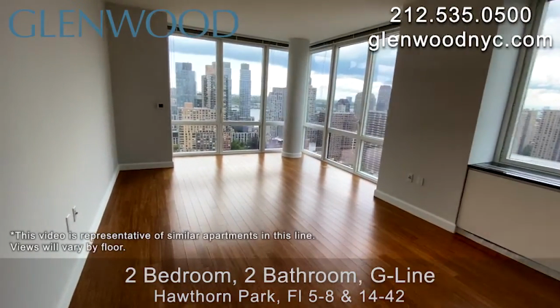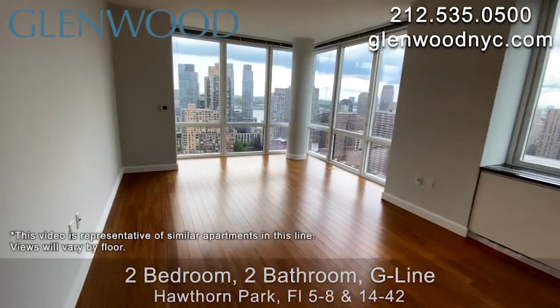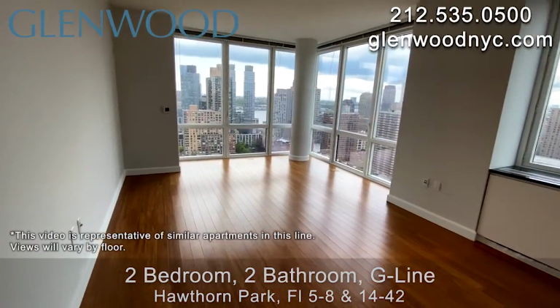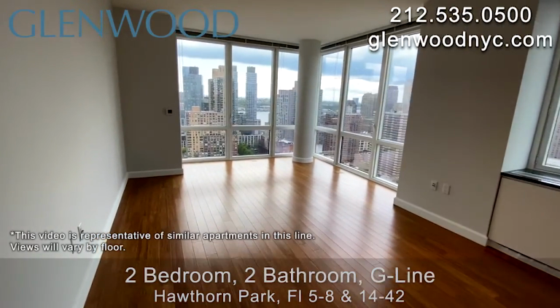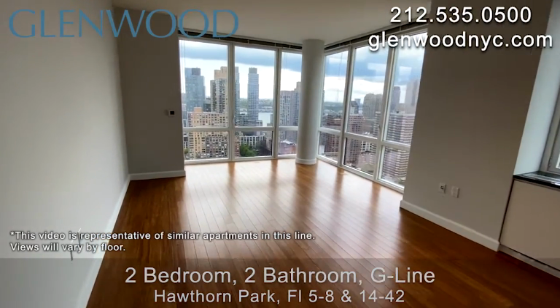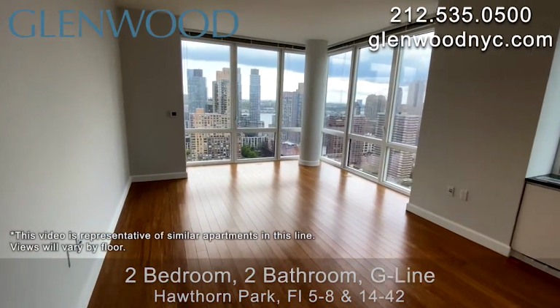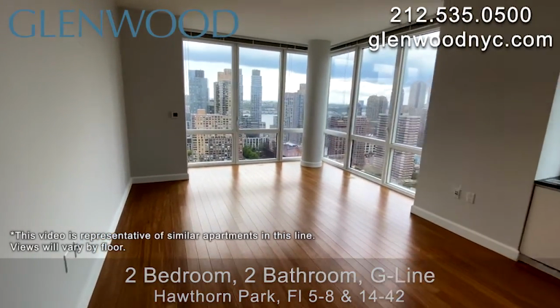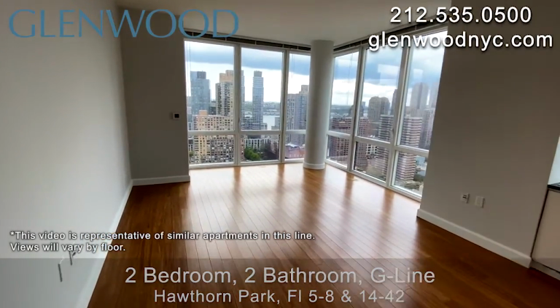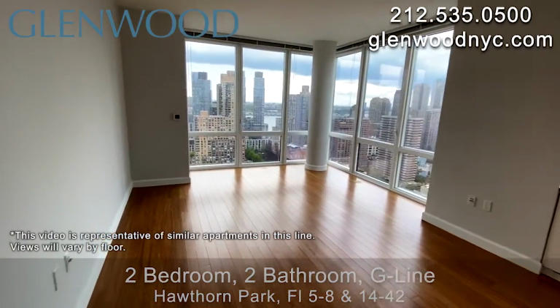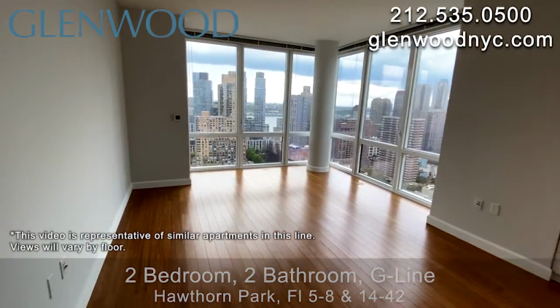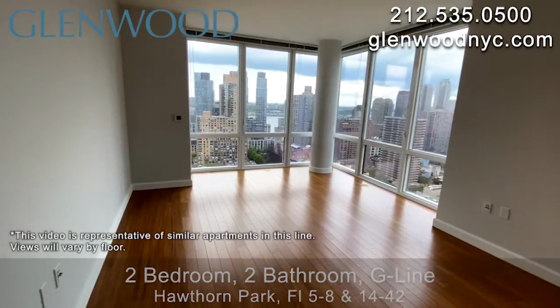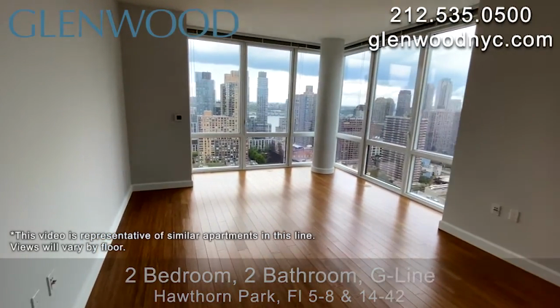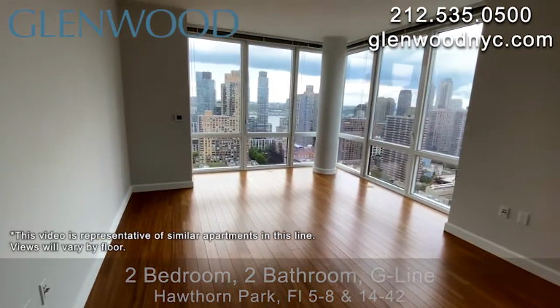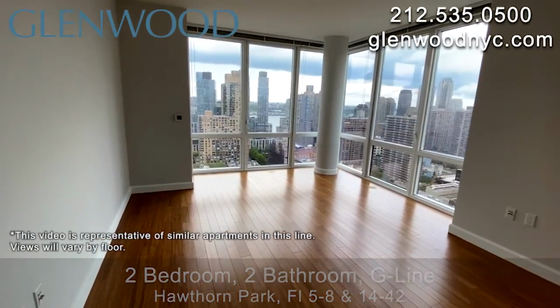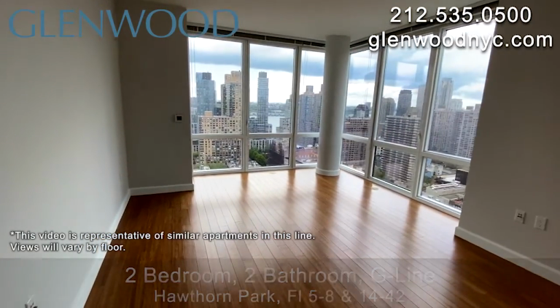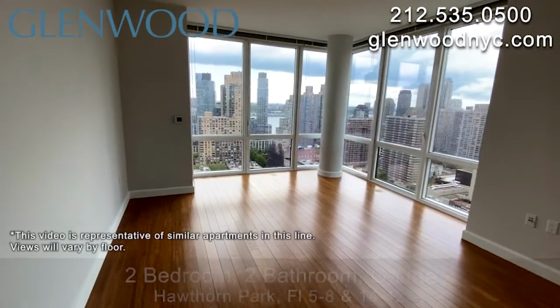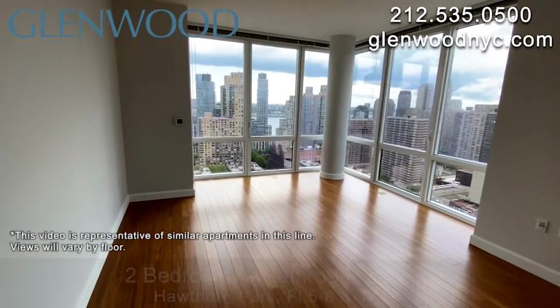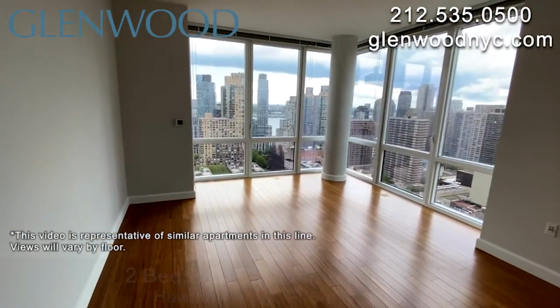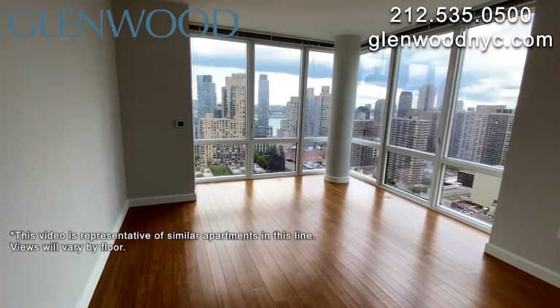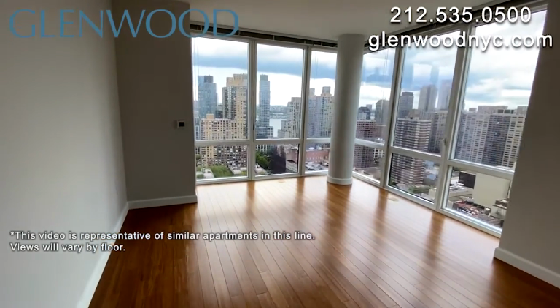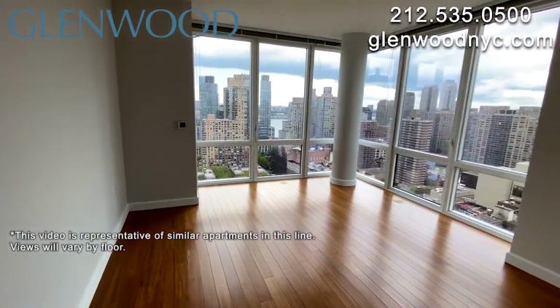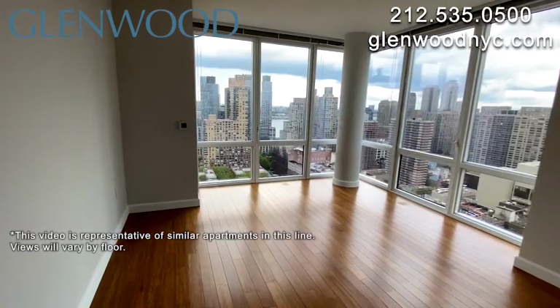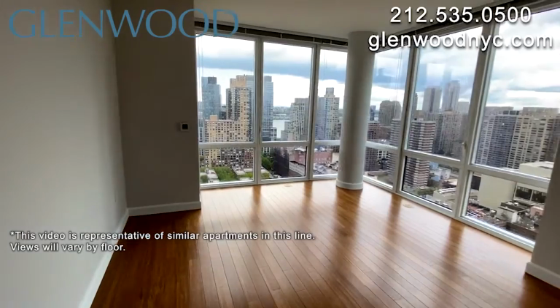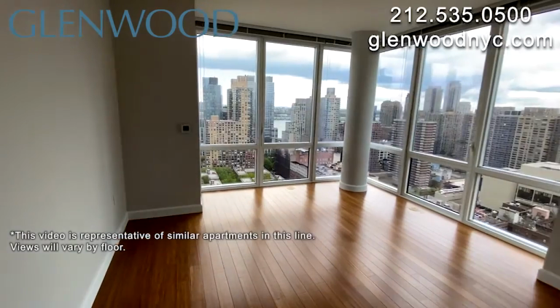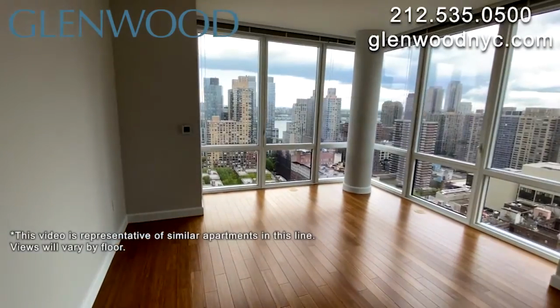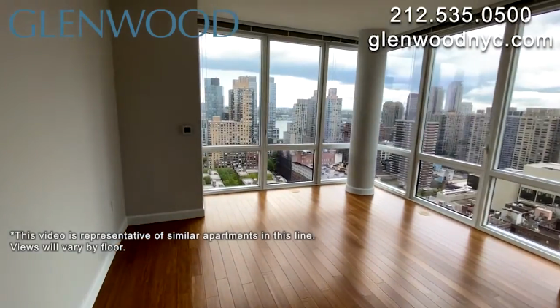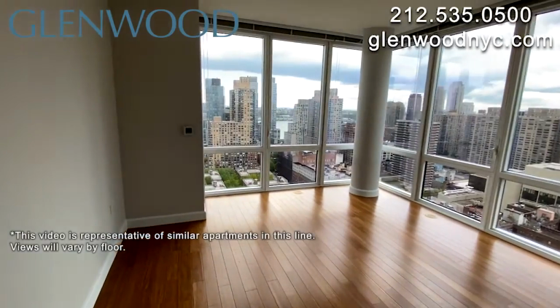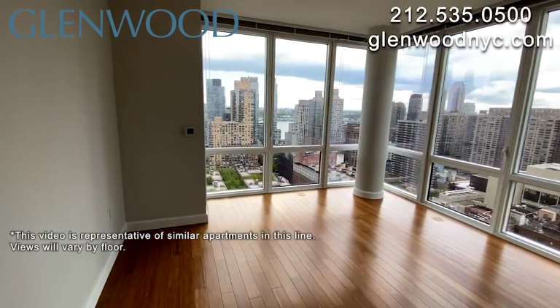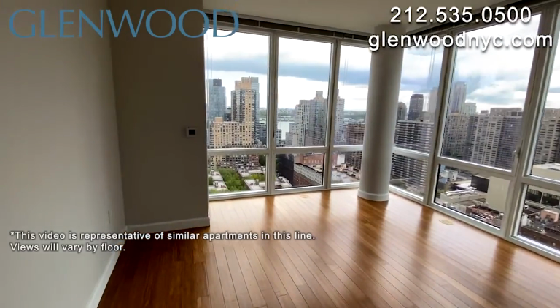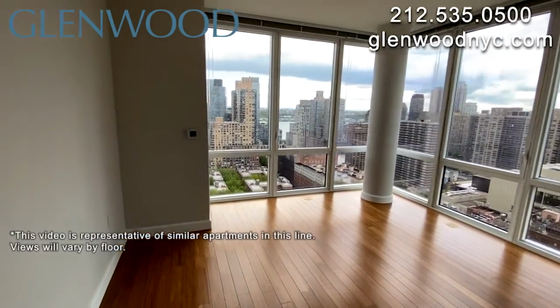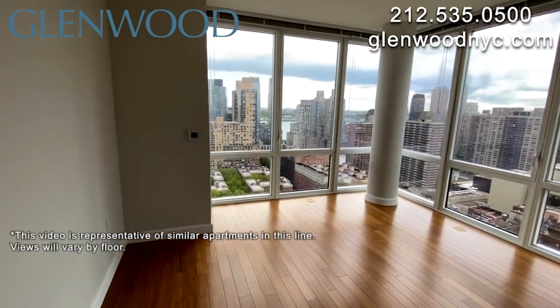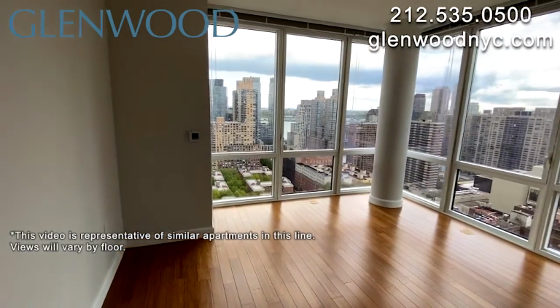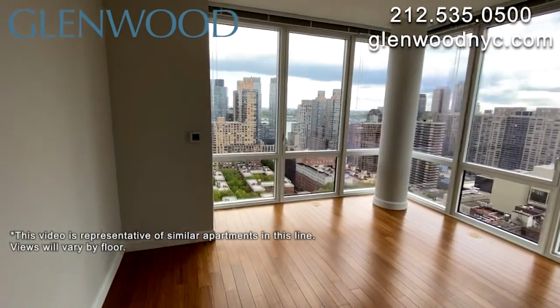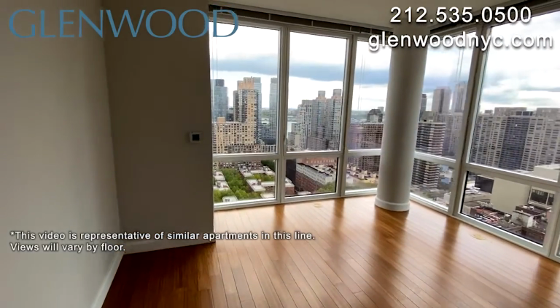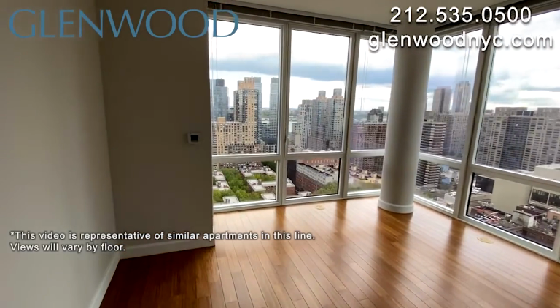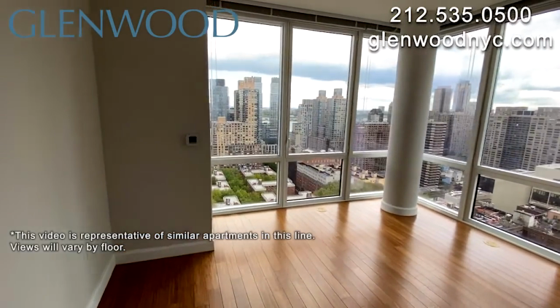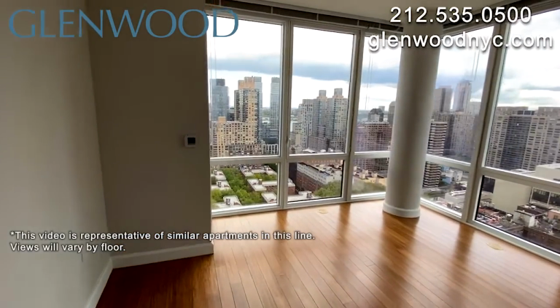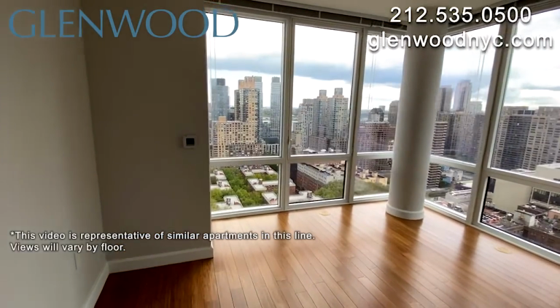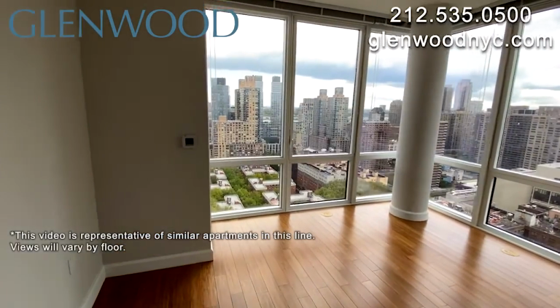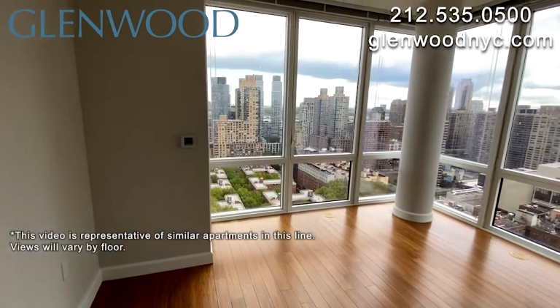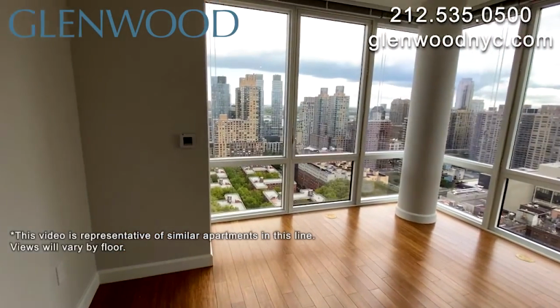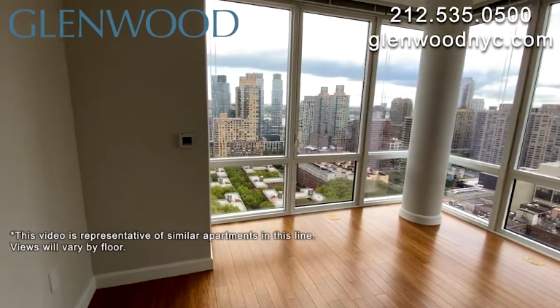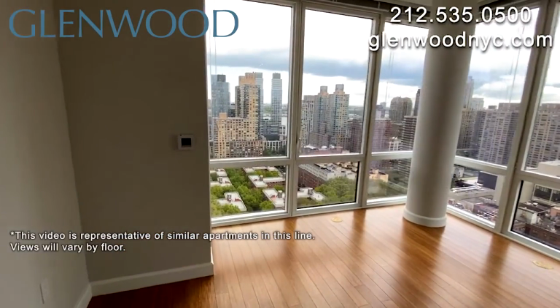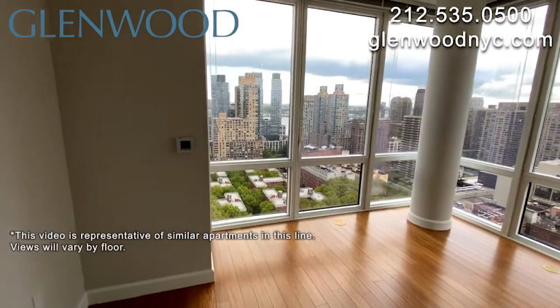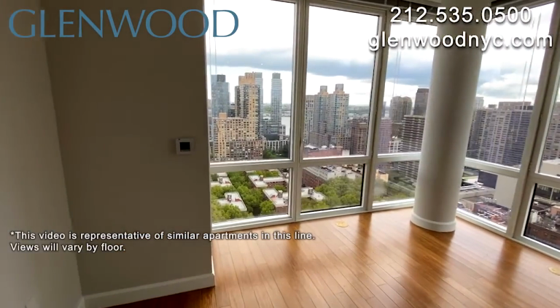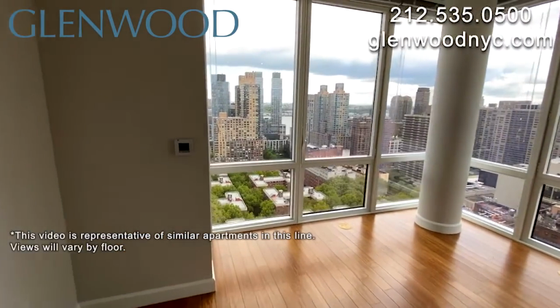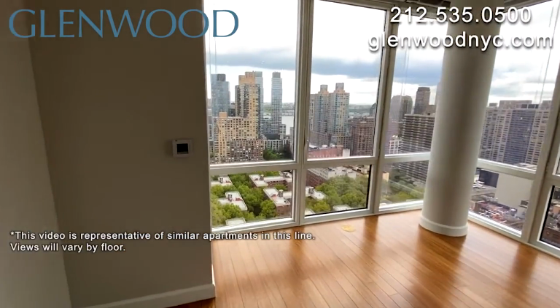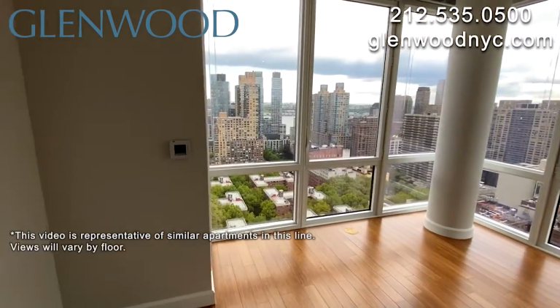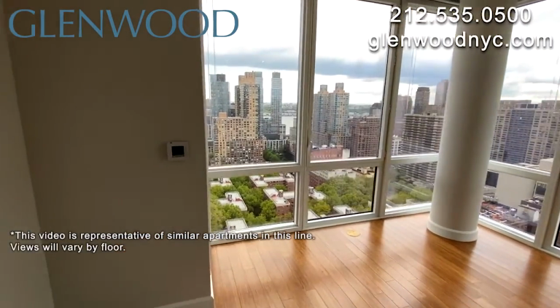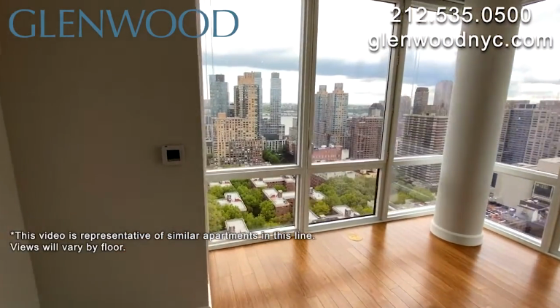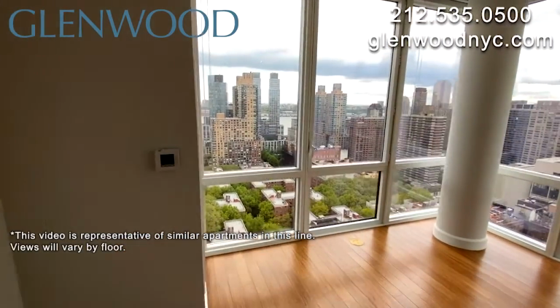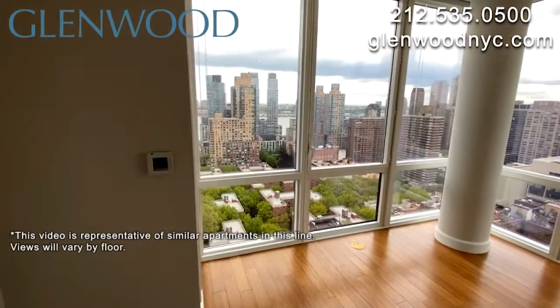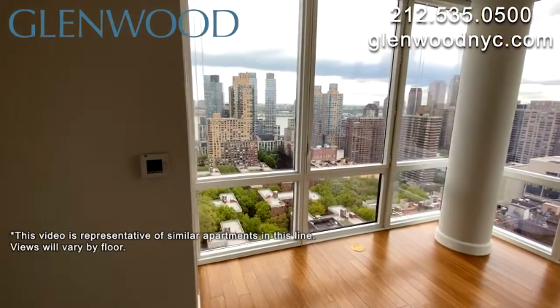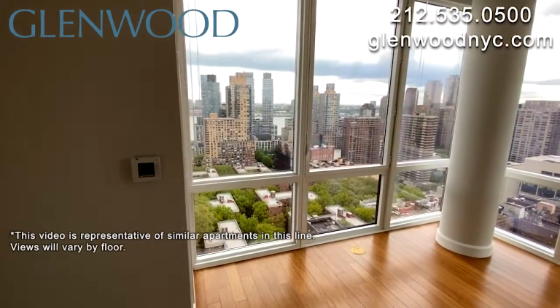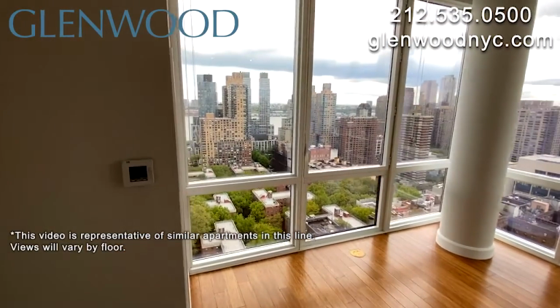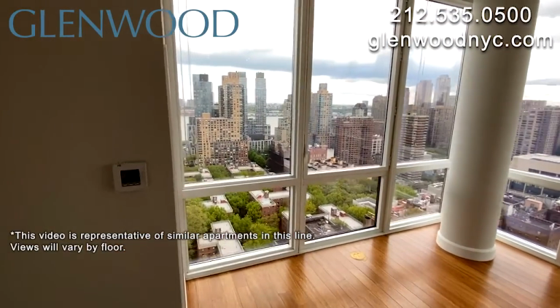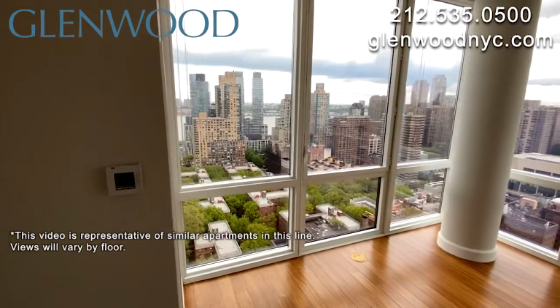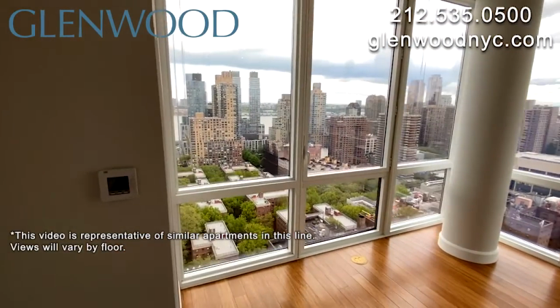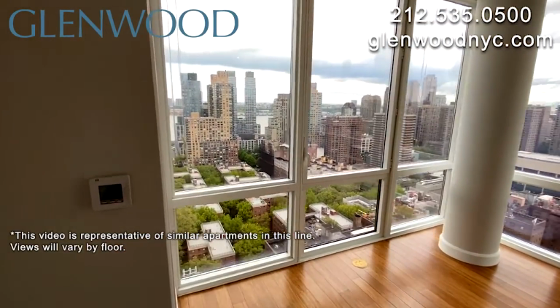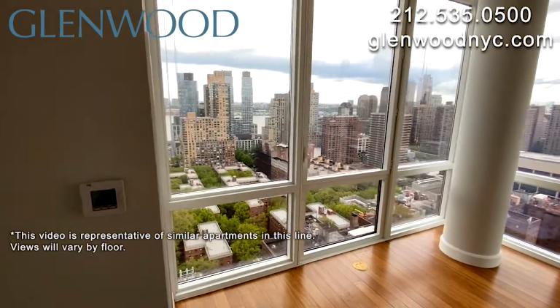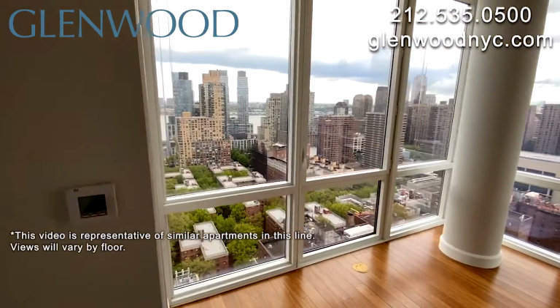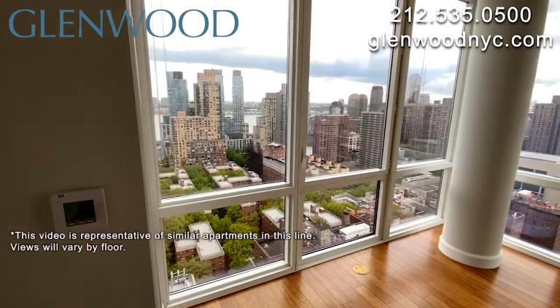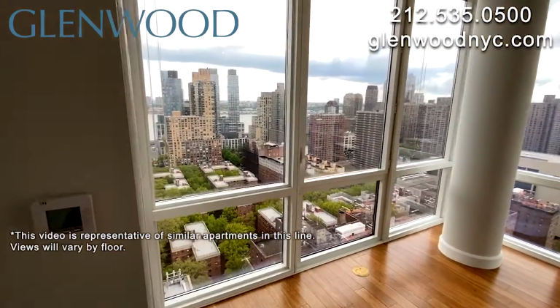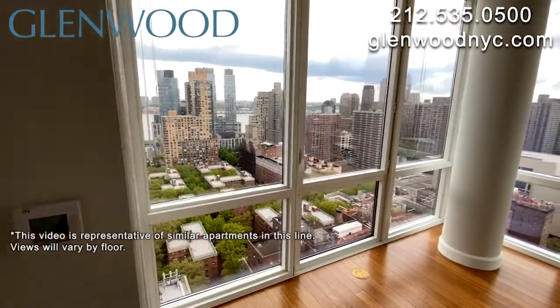This home has bamboo floors throughout and stunning views. Upon entering, you'll find a roomy walk-in closet.